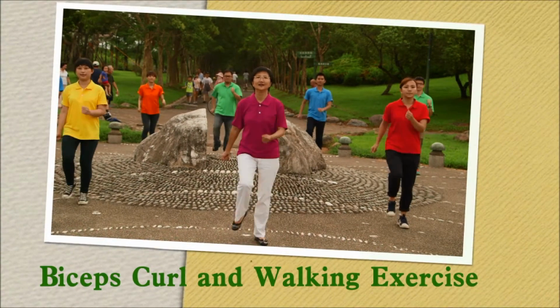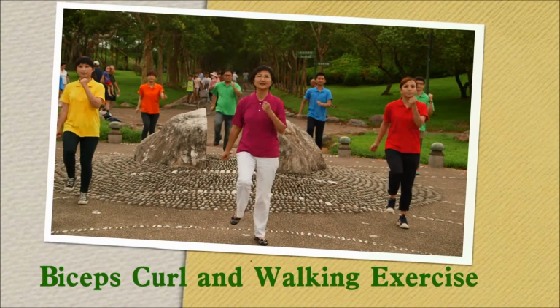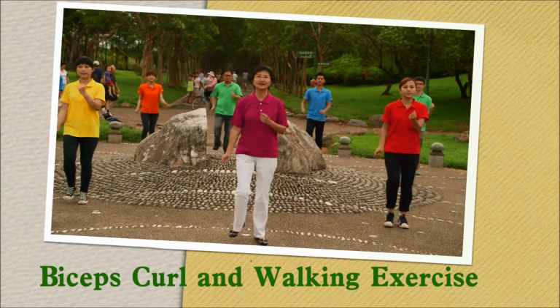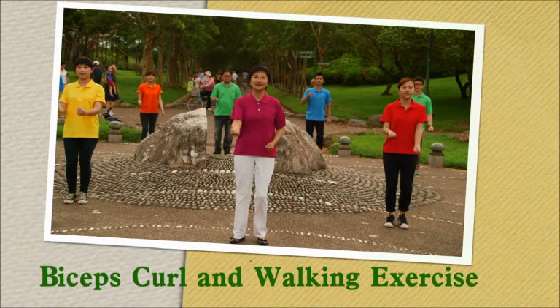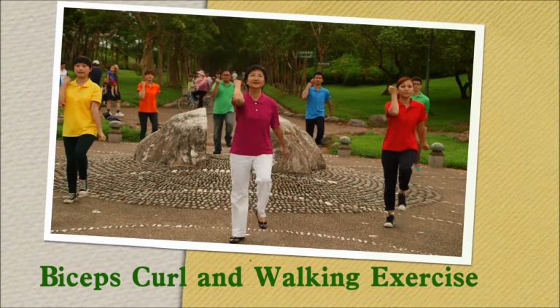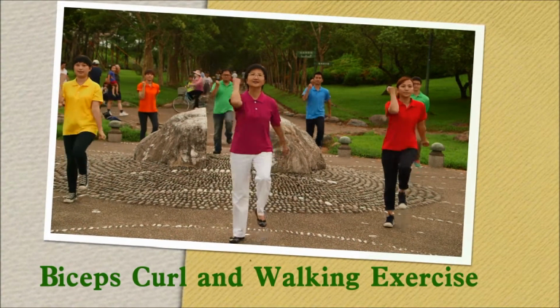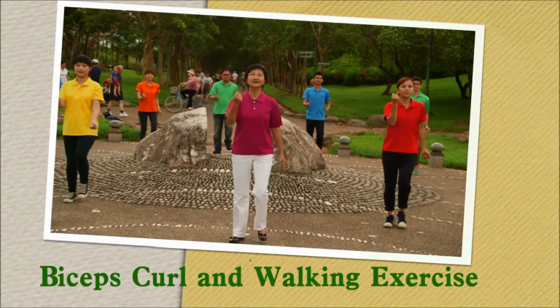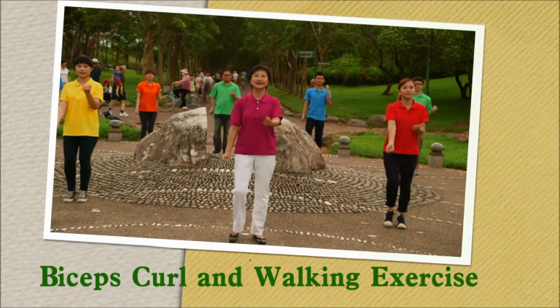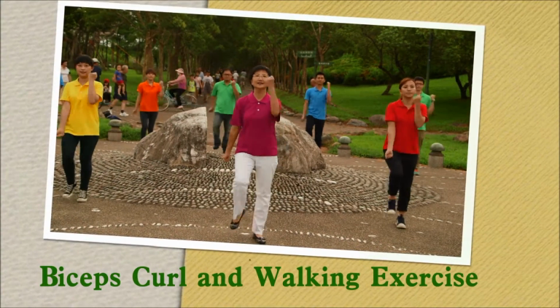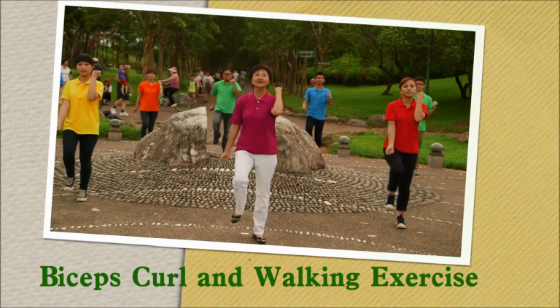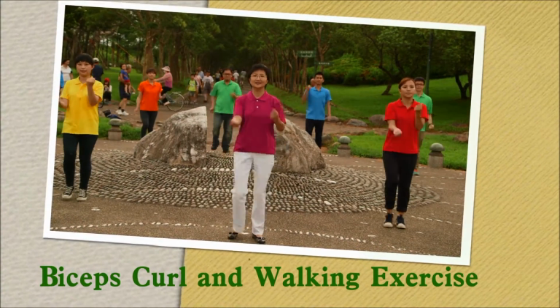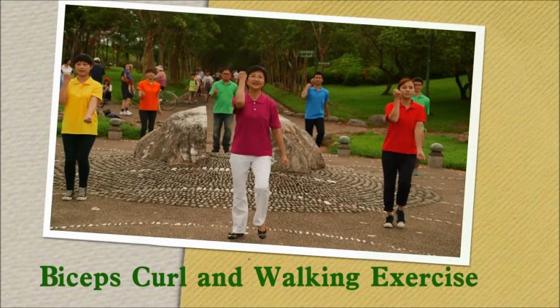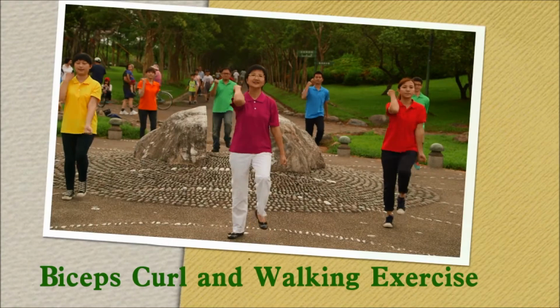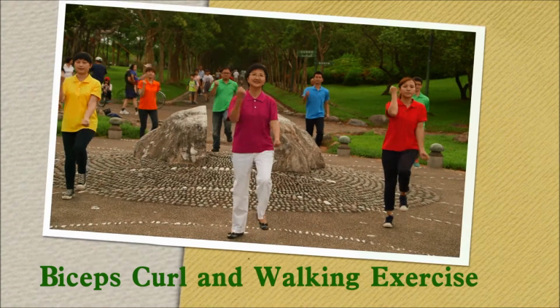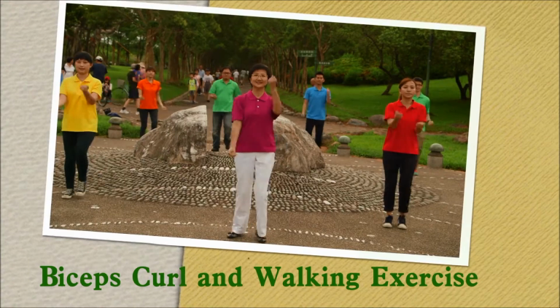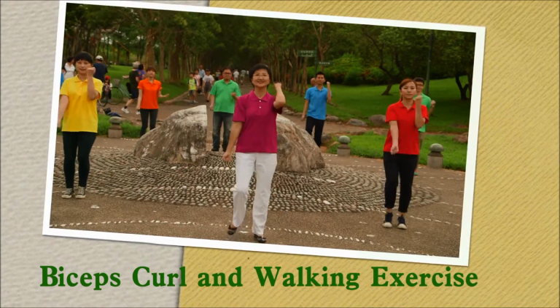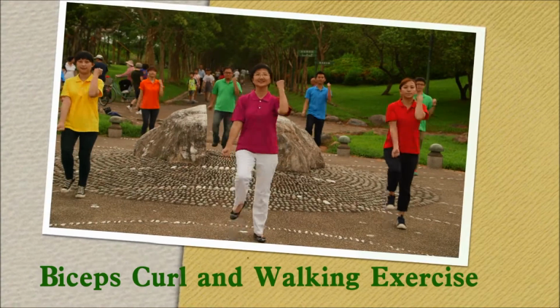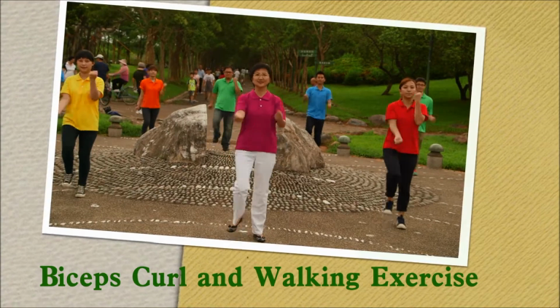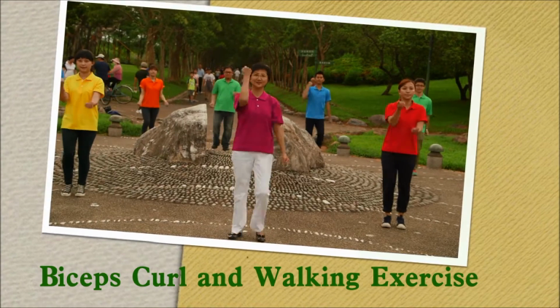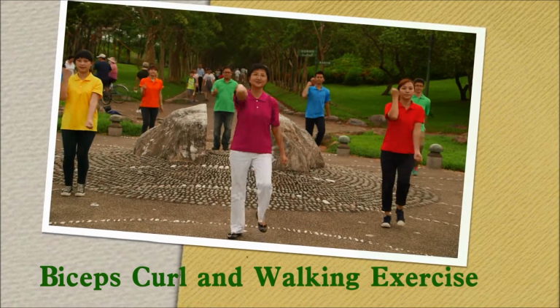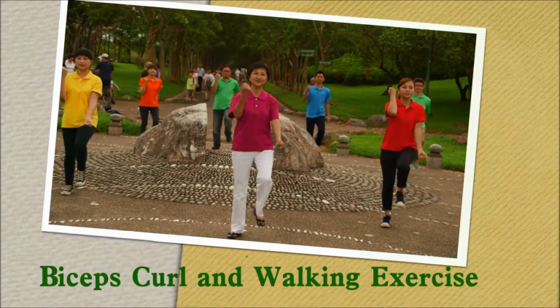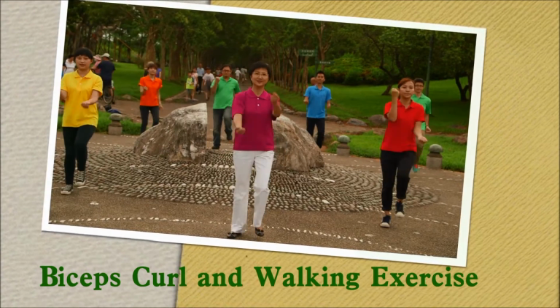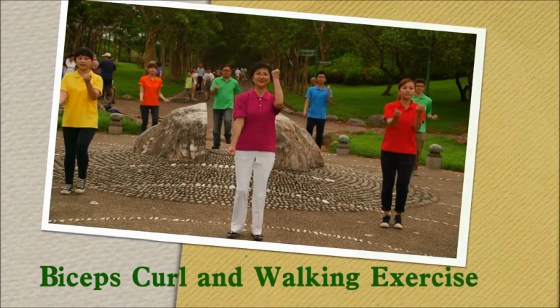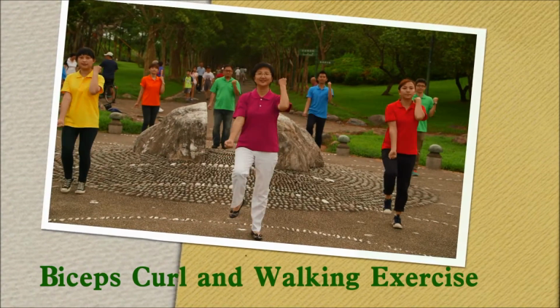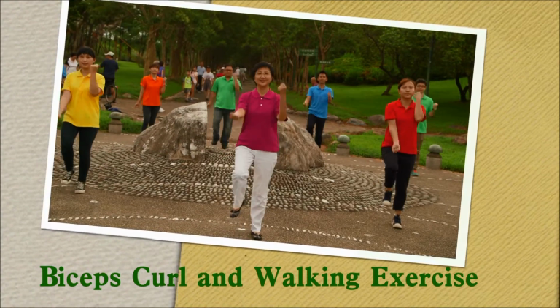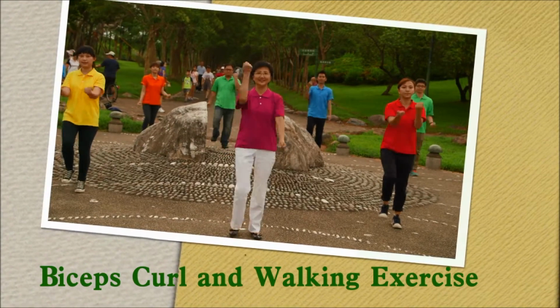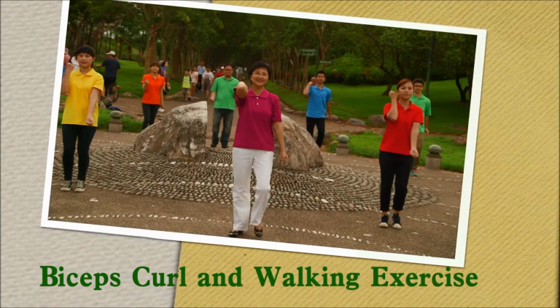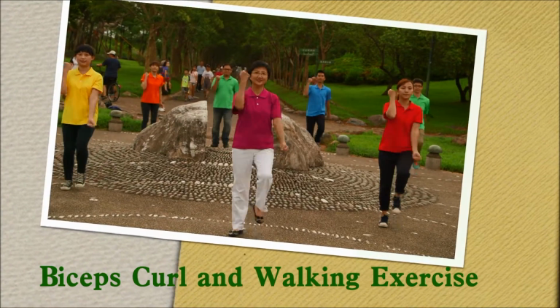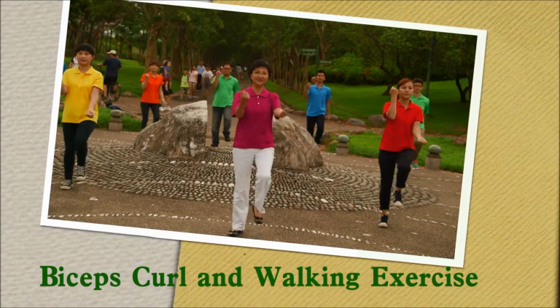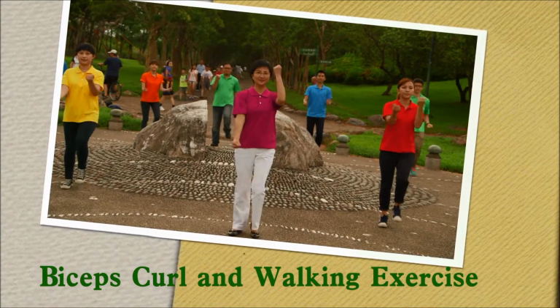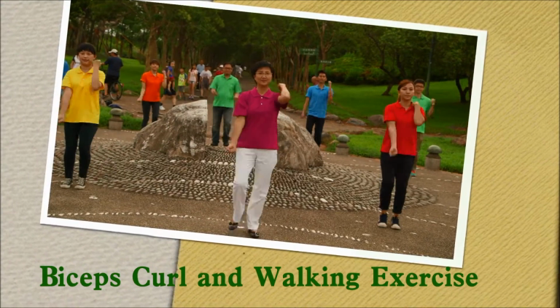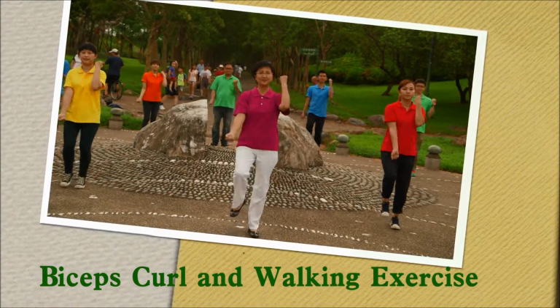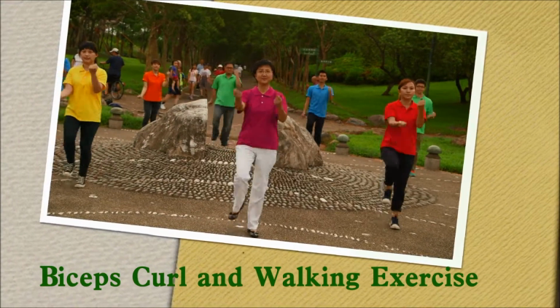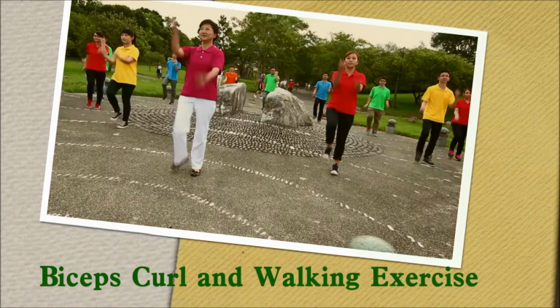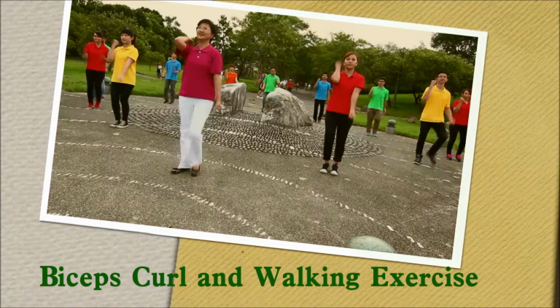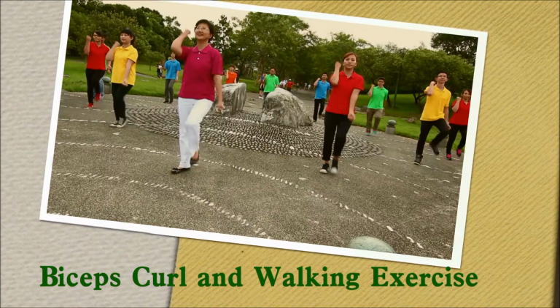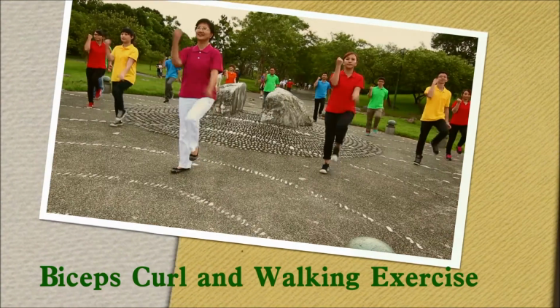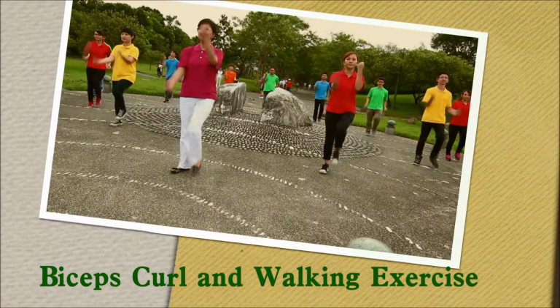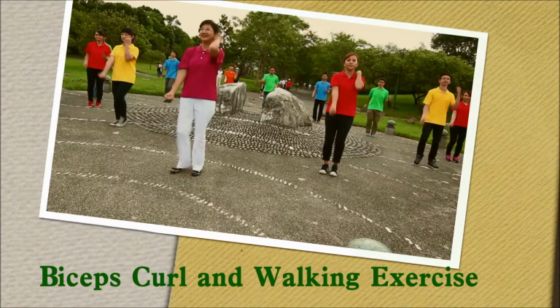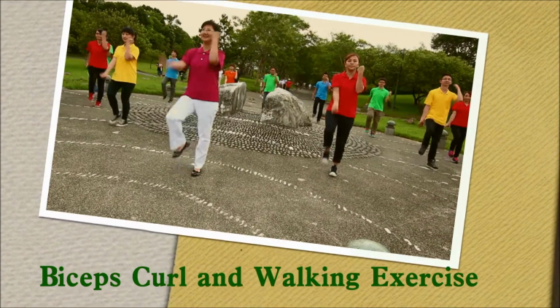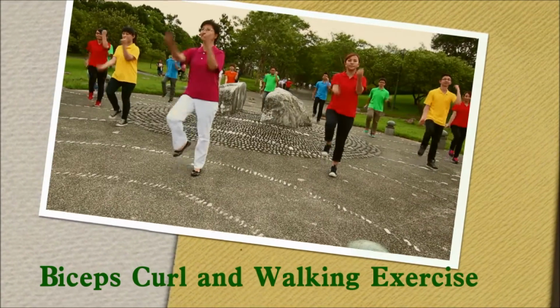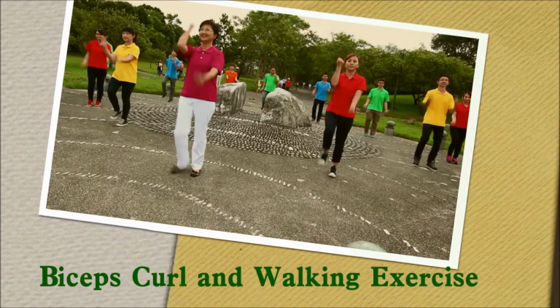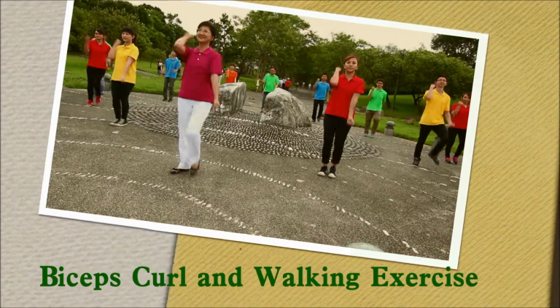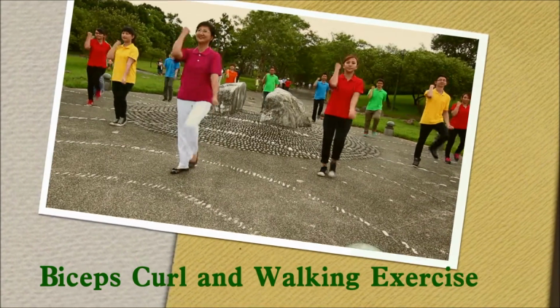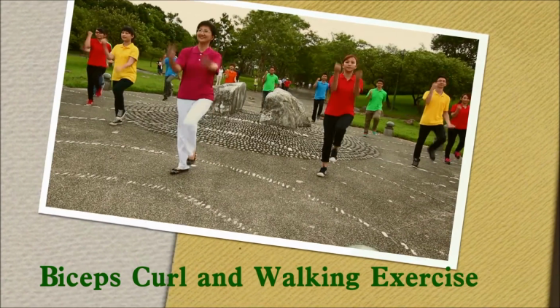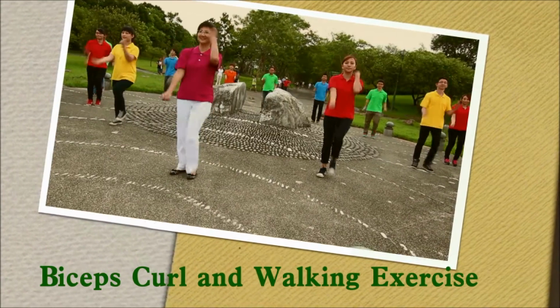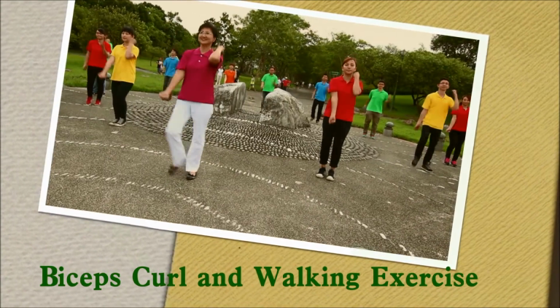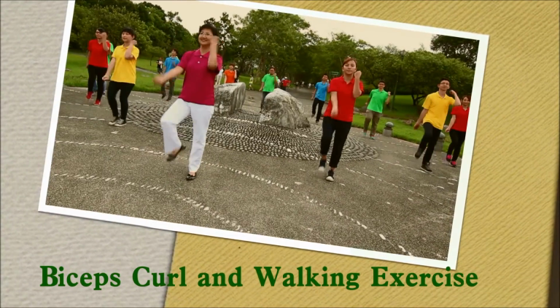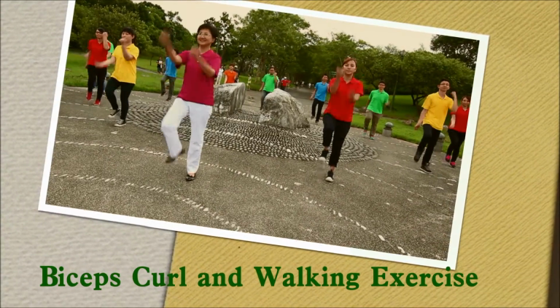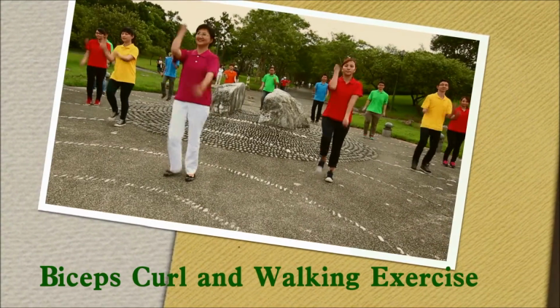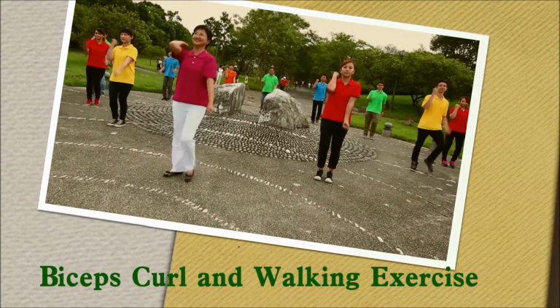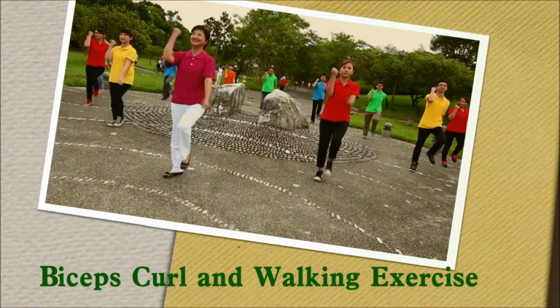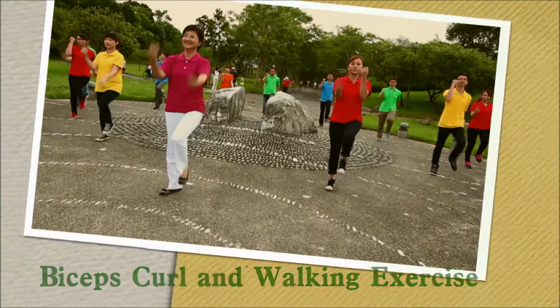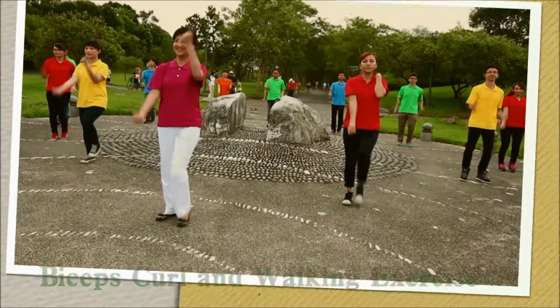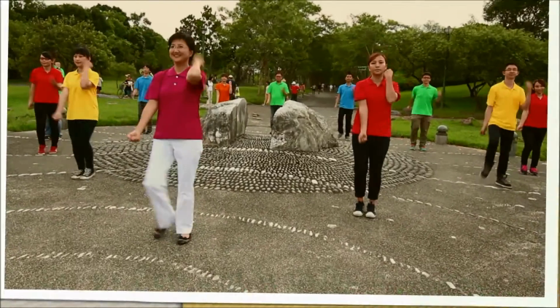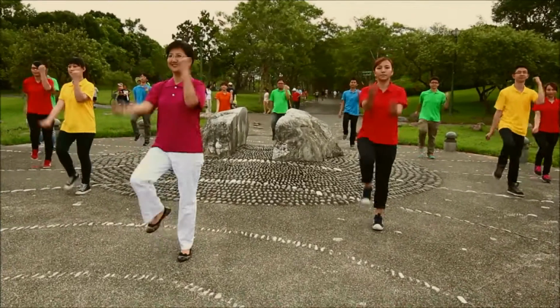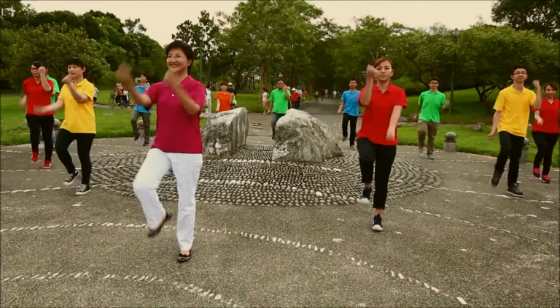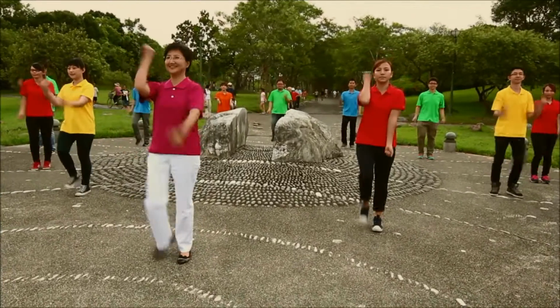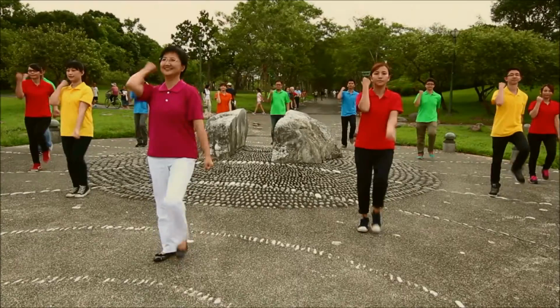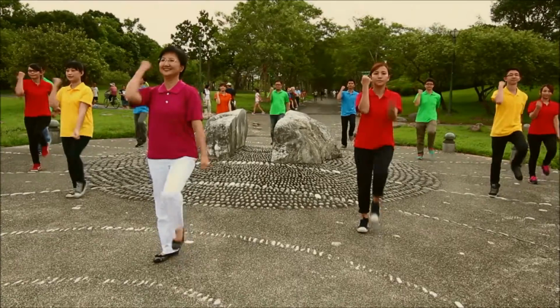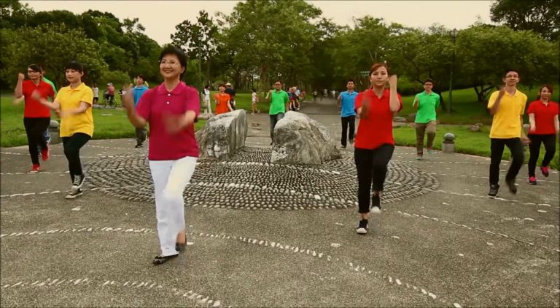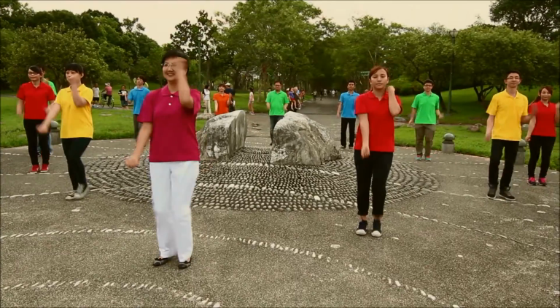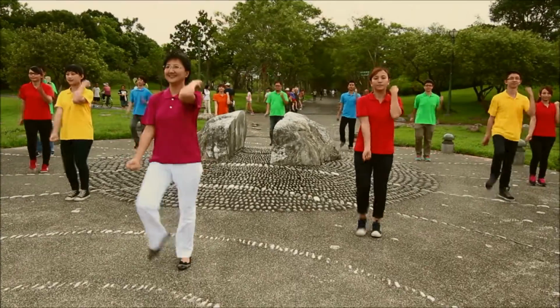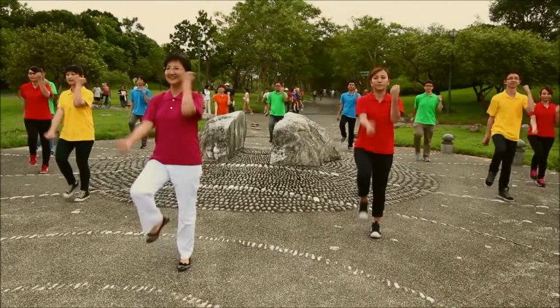Bicep curl and walking exercise. Stick your arms to your body and pretend you are lifting dumbbells.